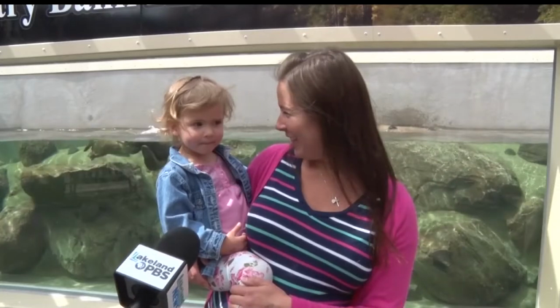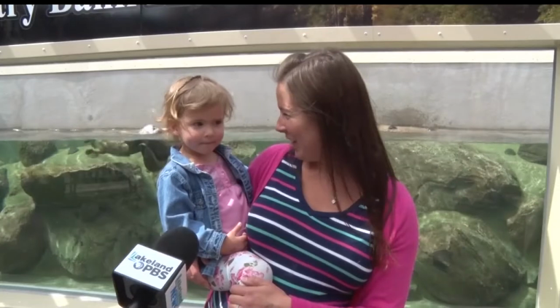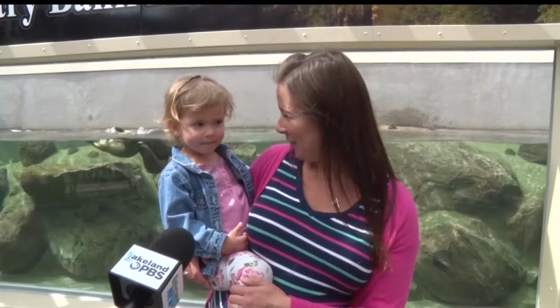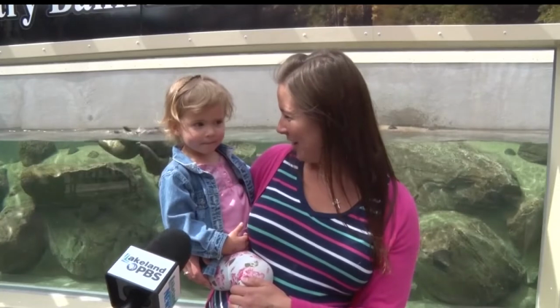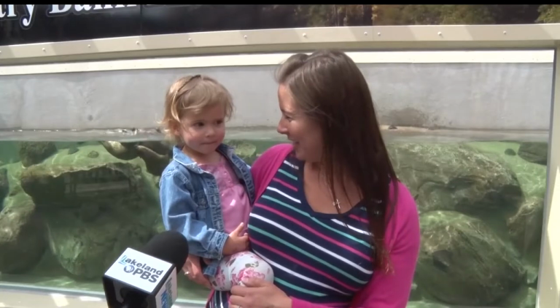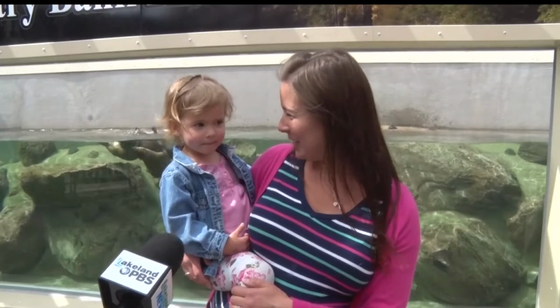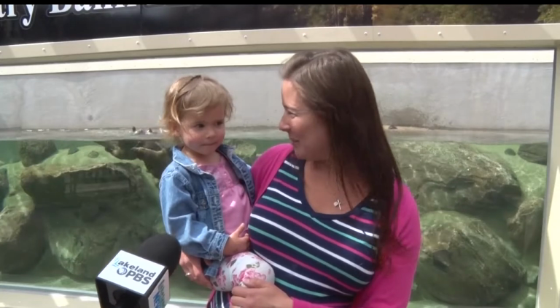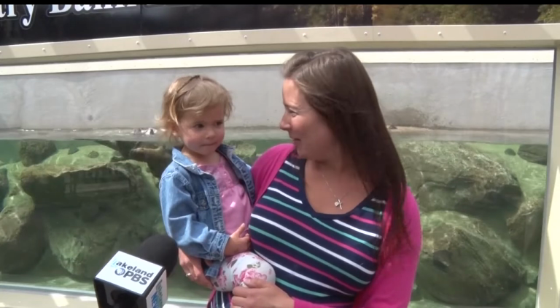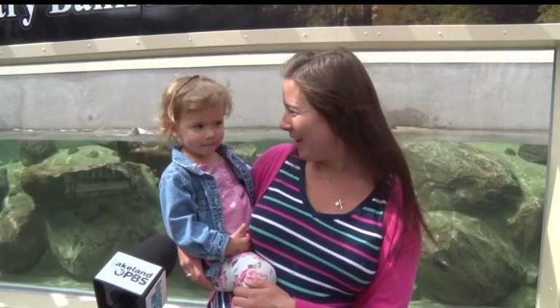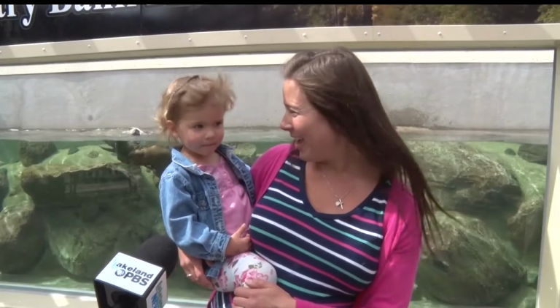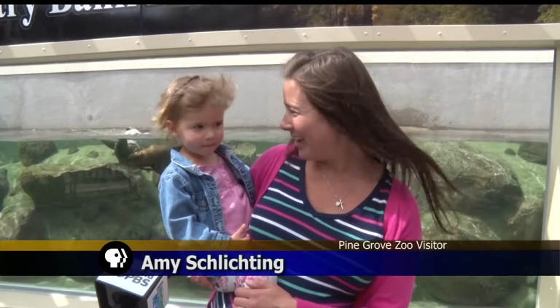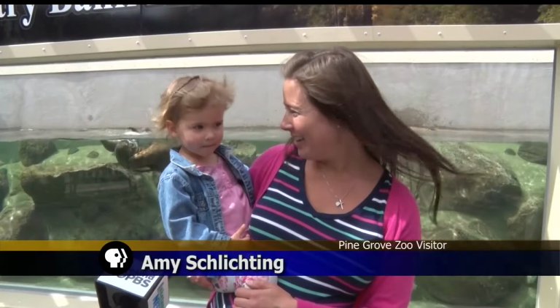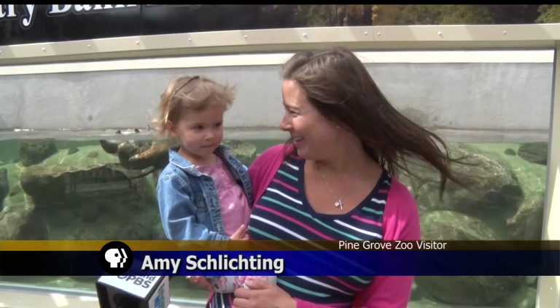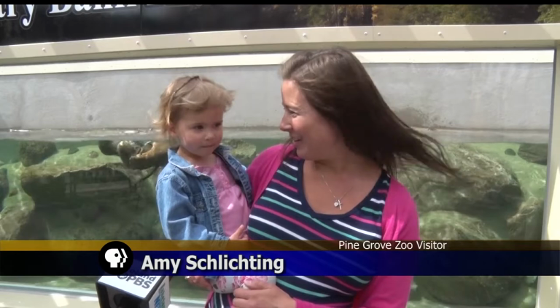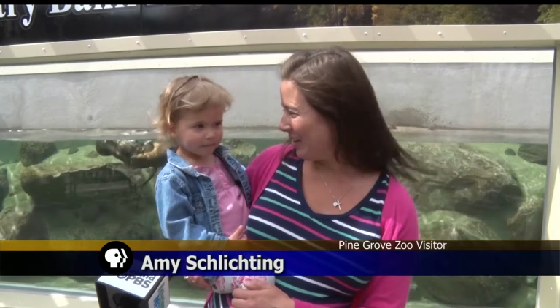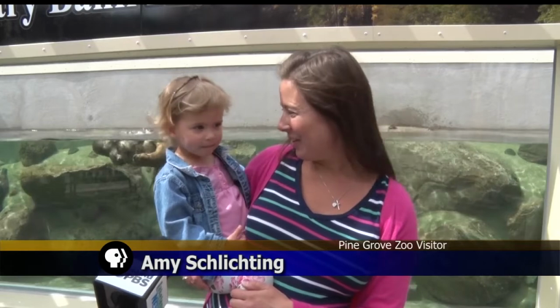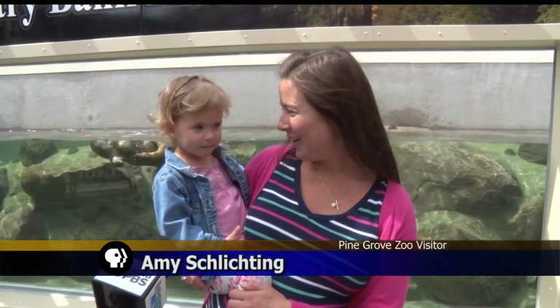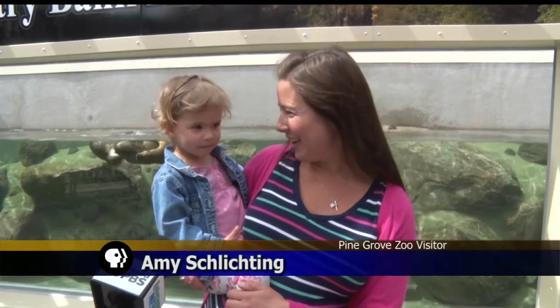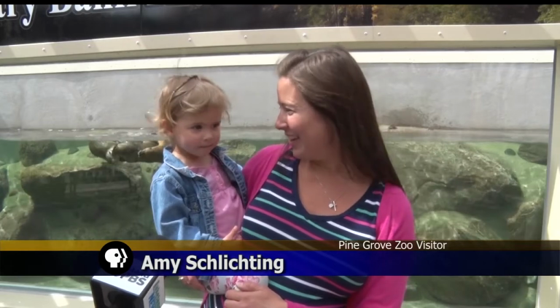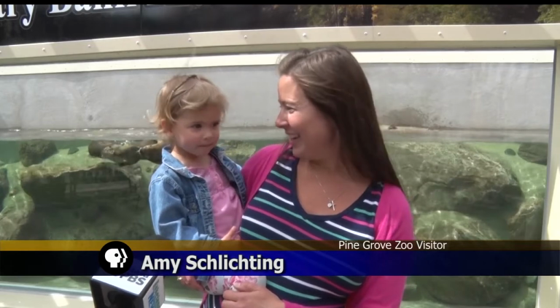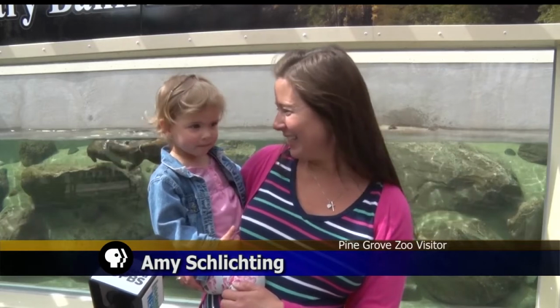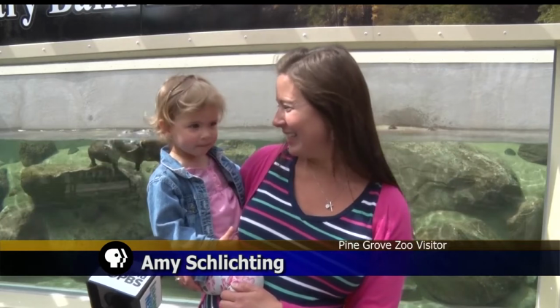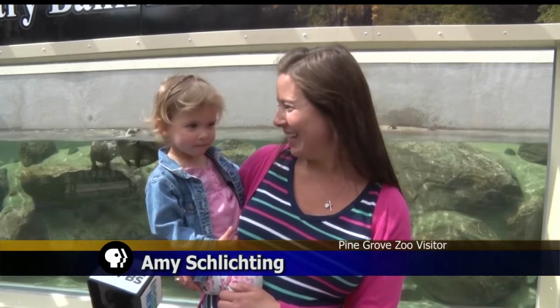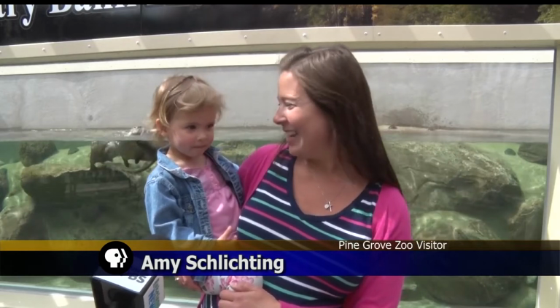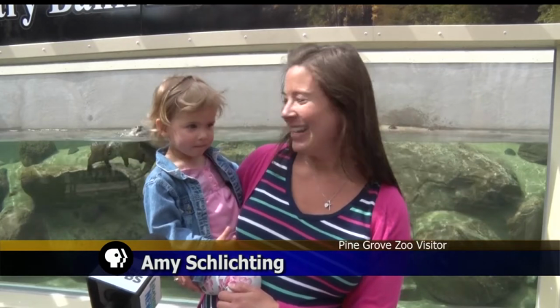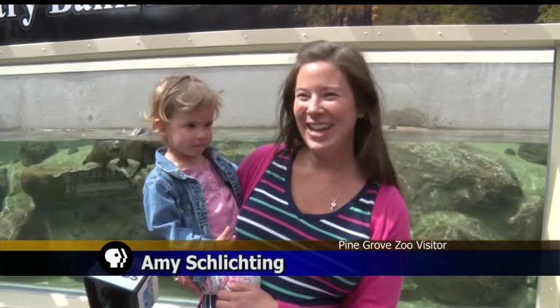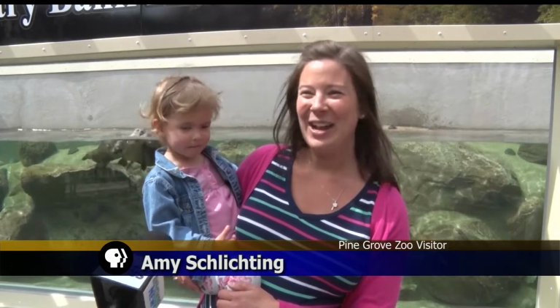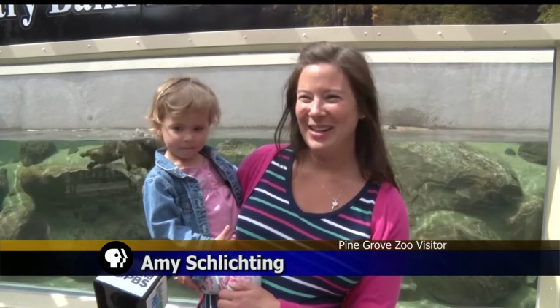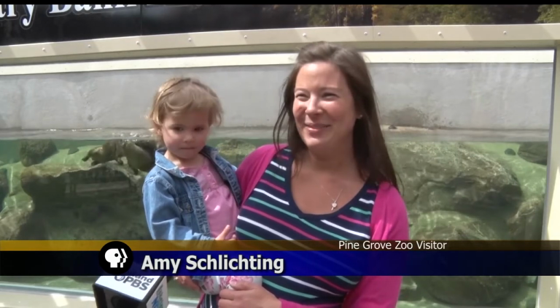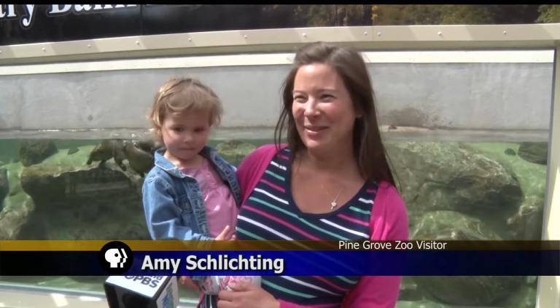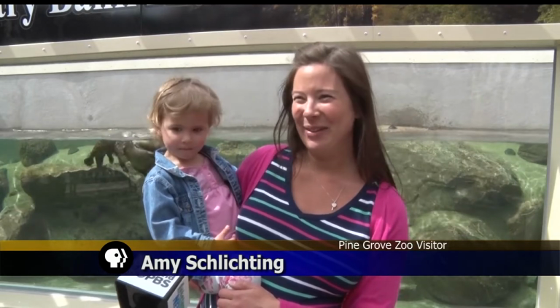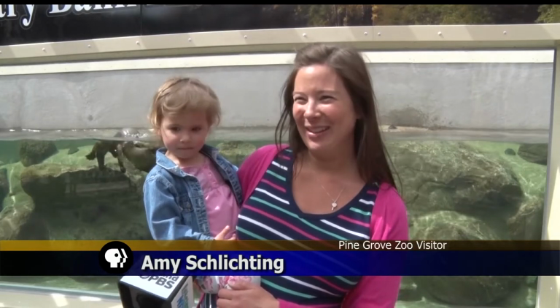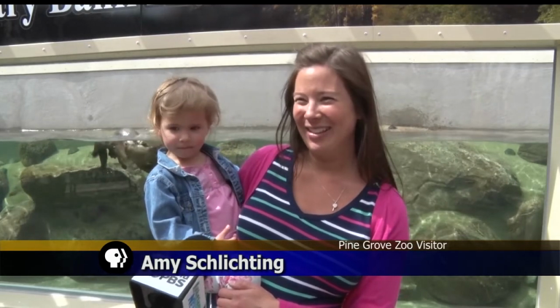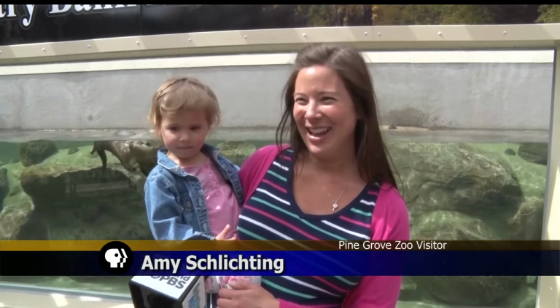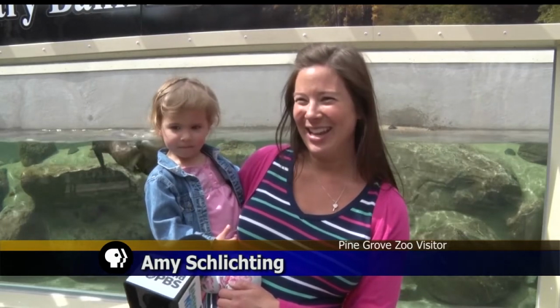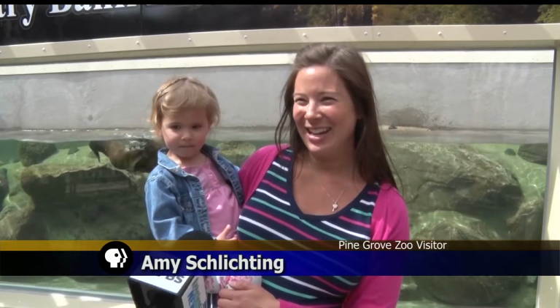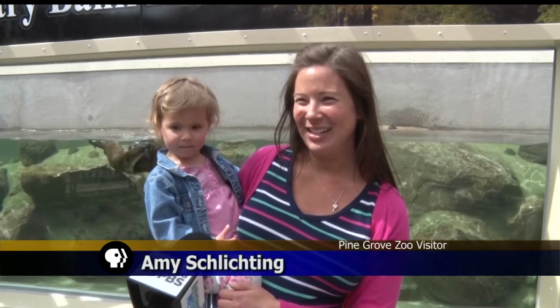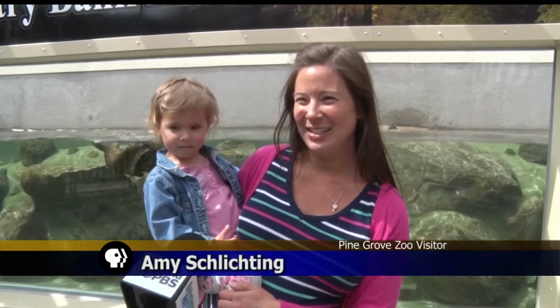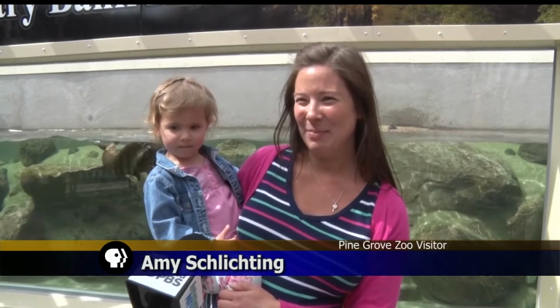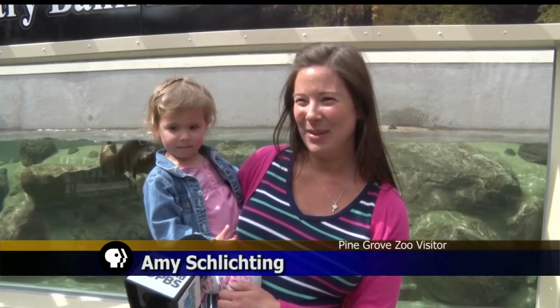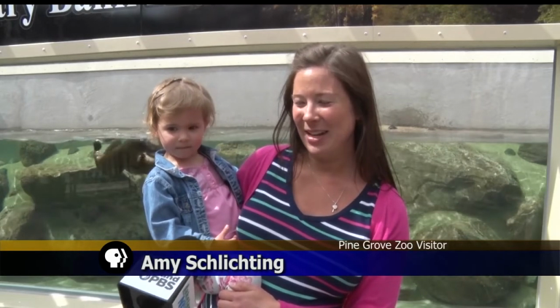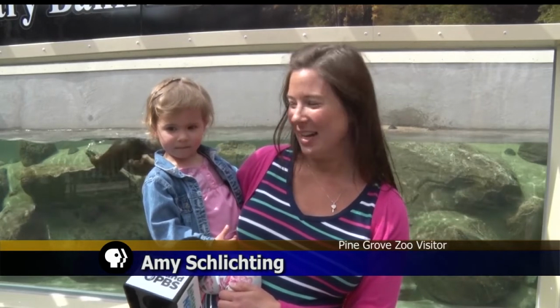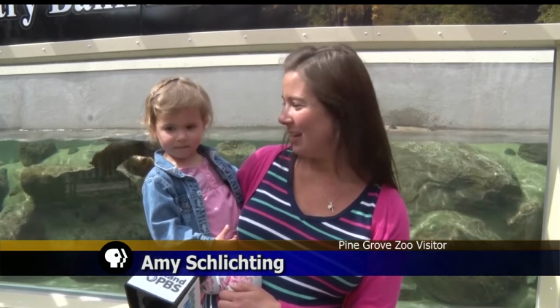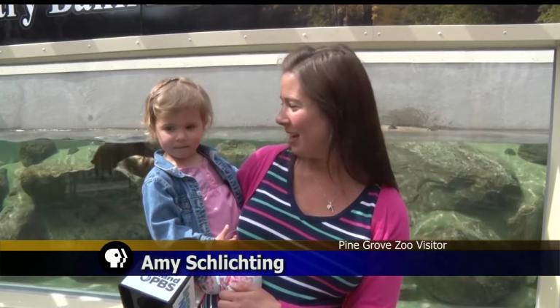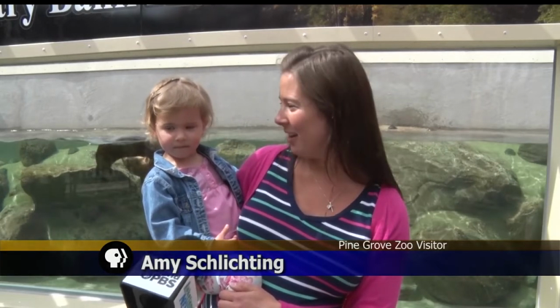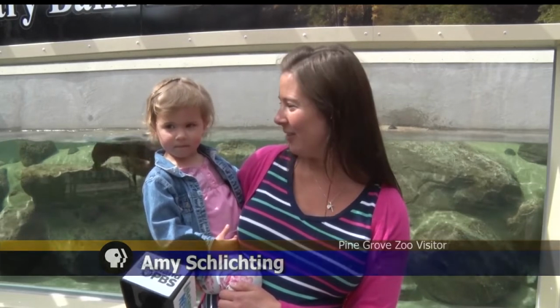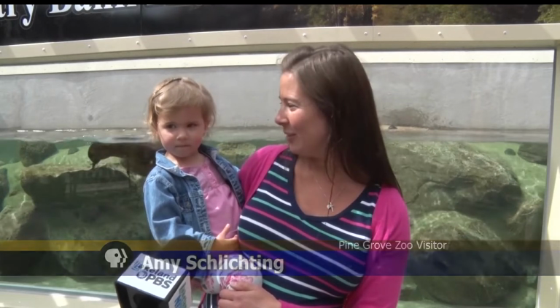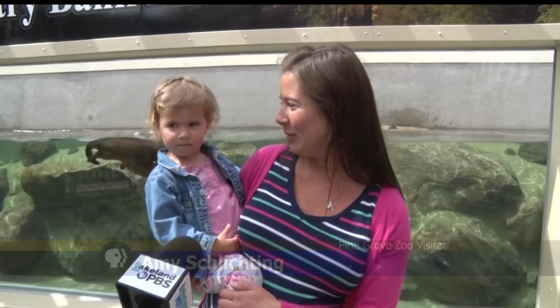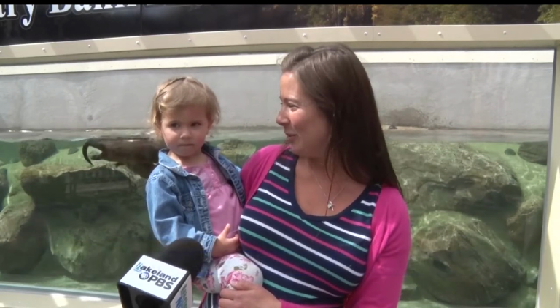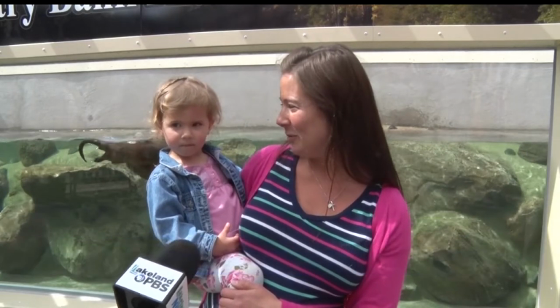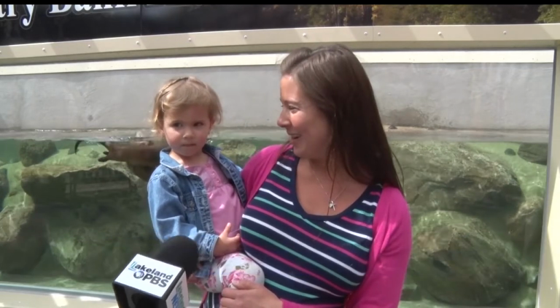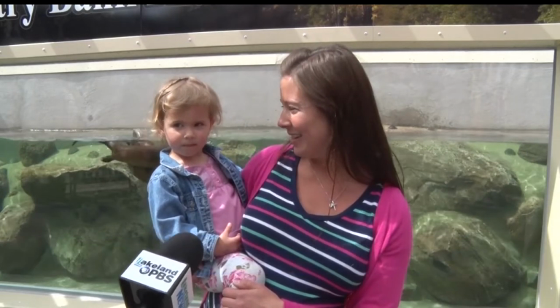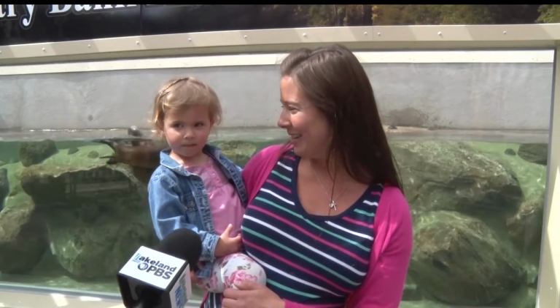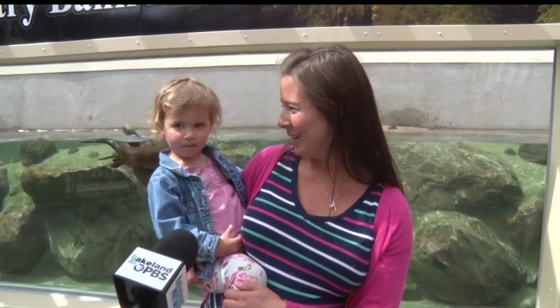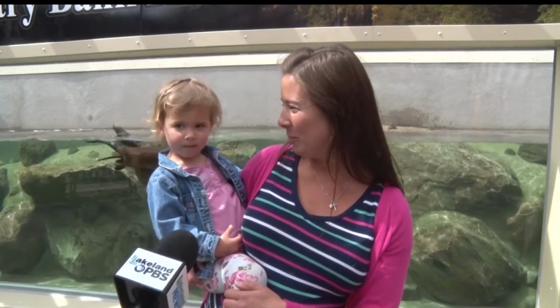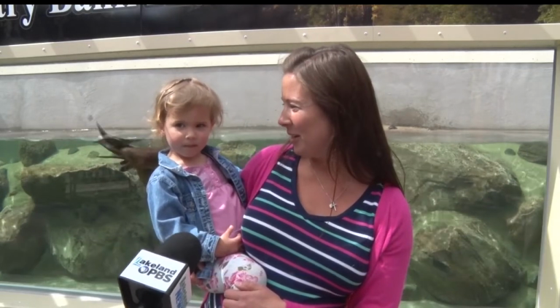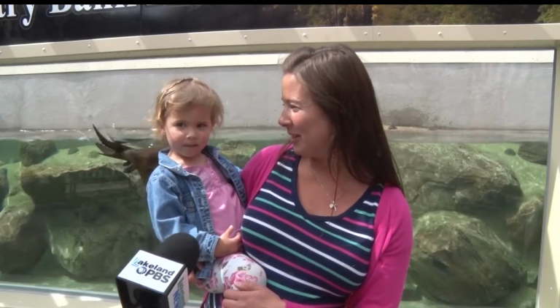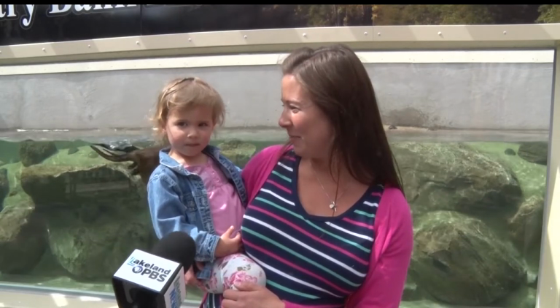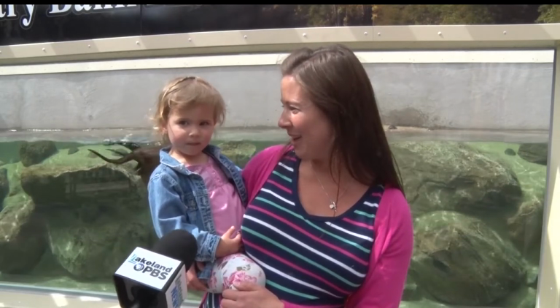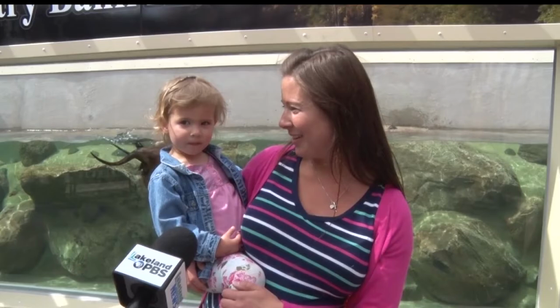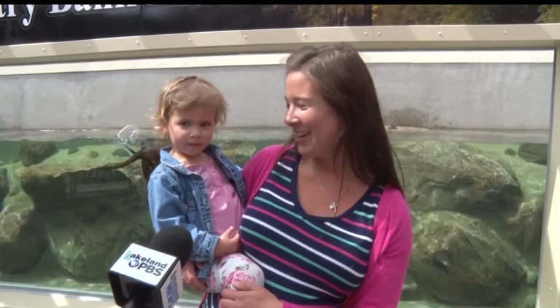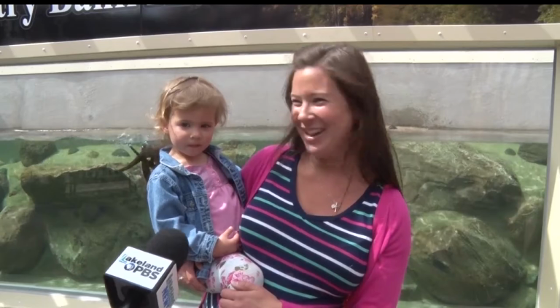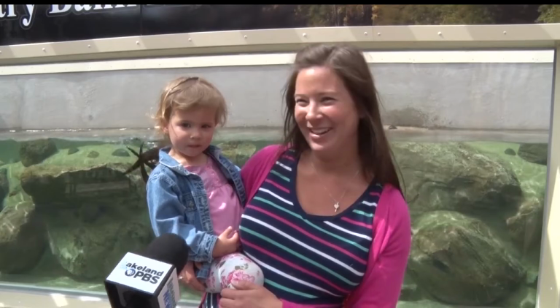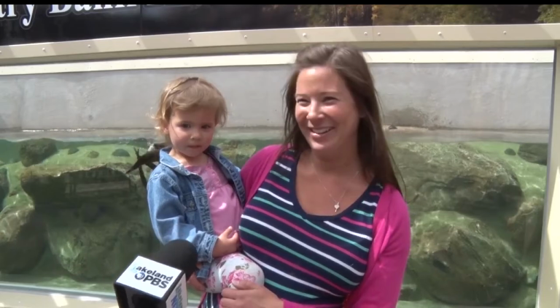It's a lot of fun, isn't it, Mariah? All the otters? Yeah, we really like it. It's something neat here at the zoo, and it'll bring us back again.